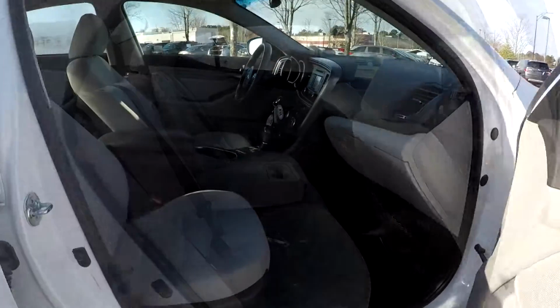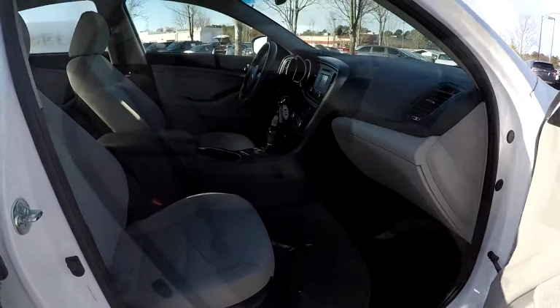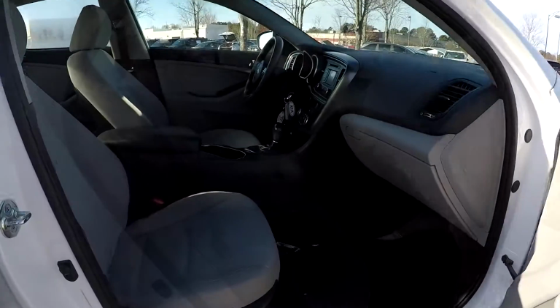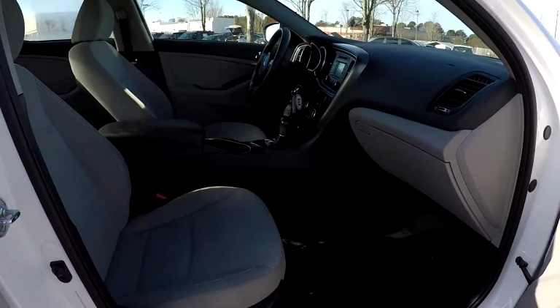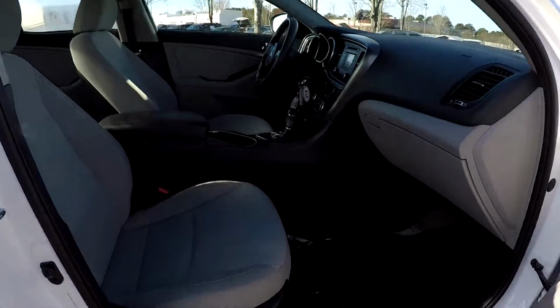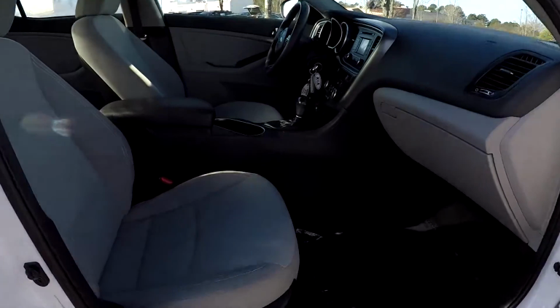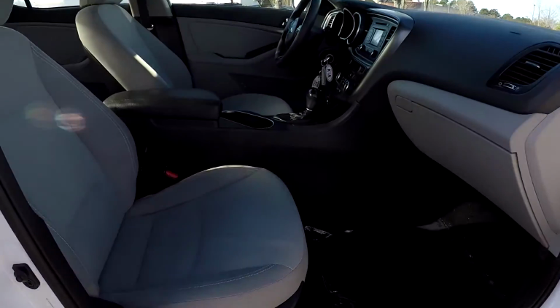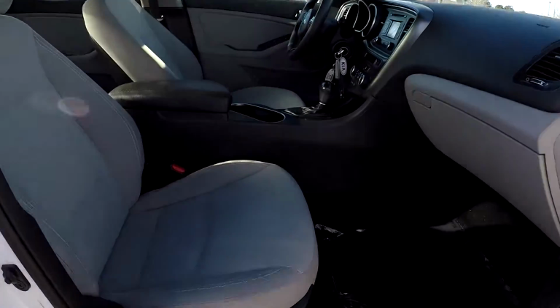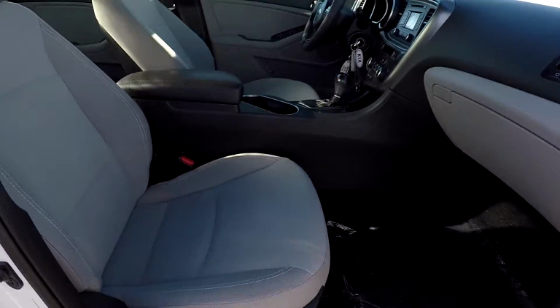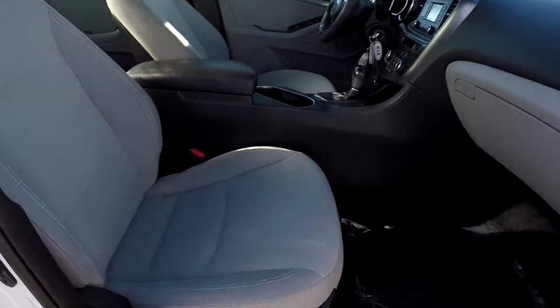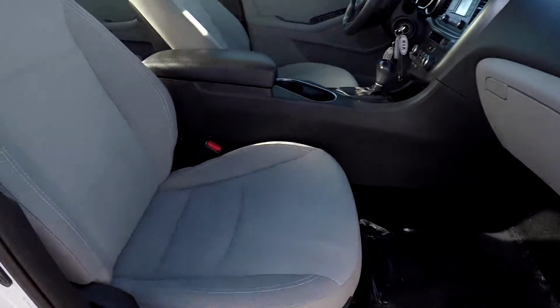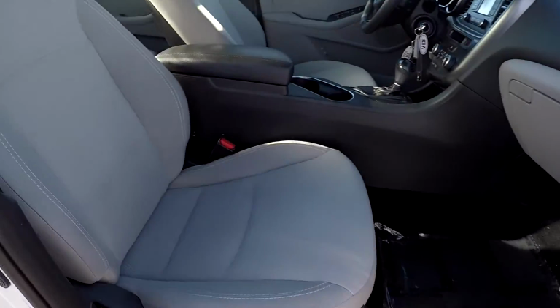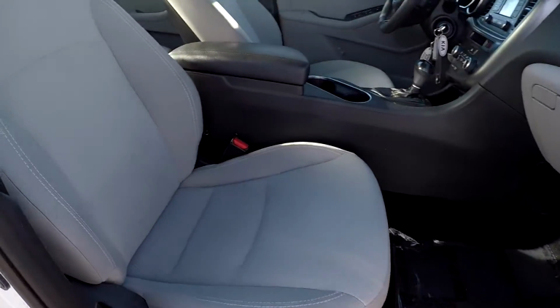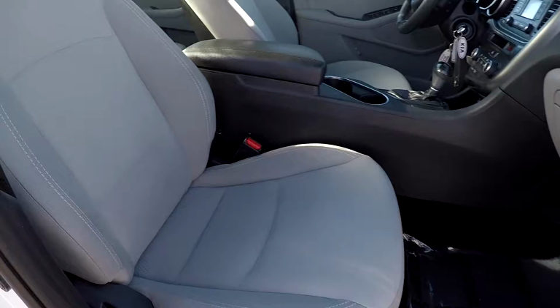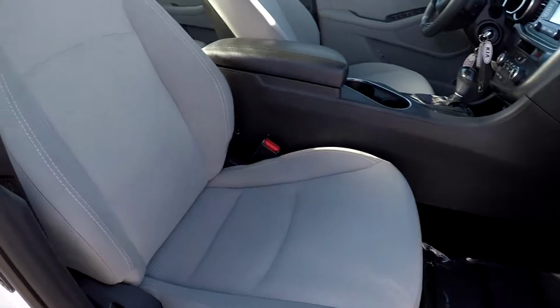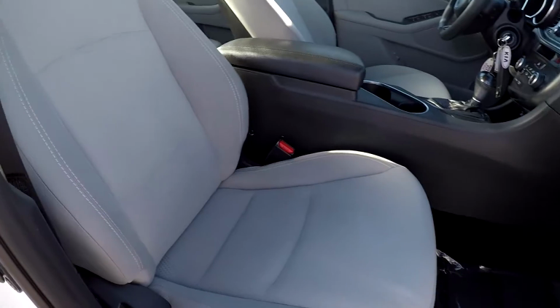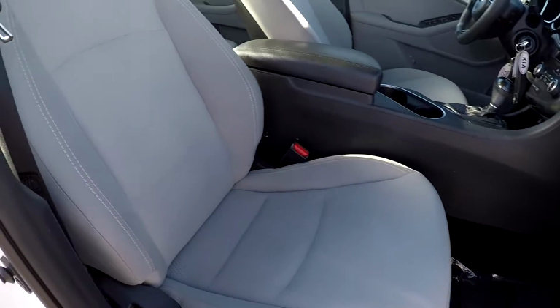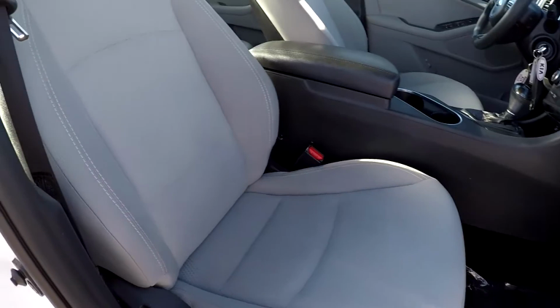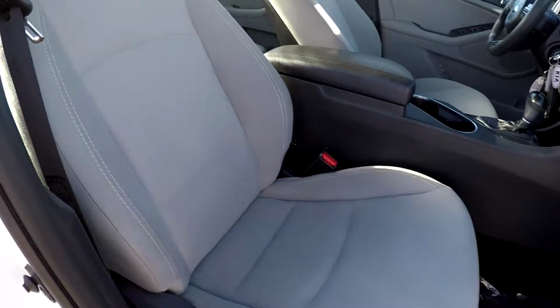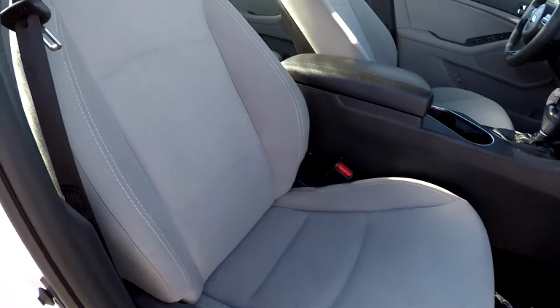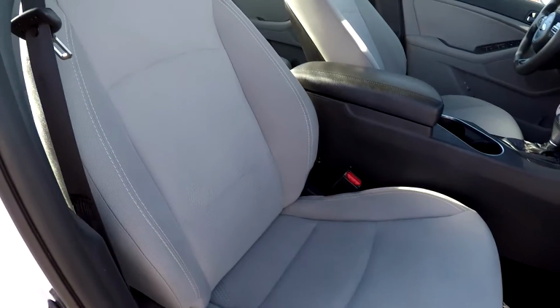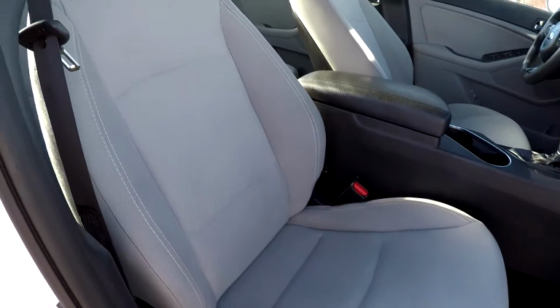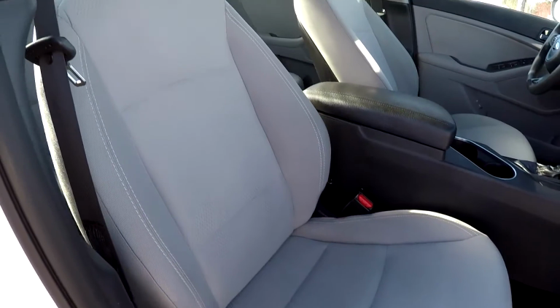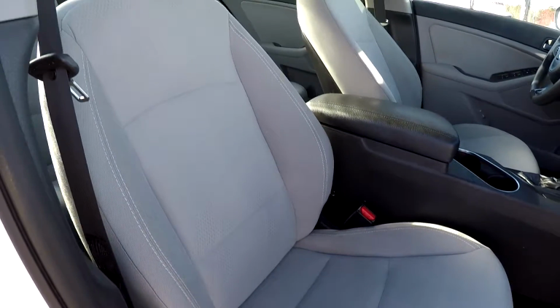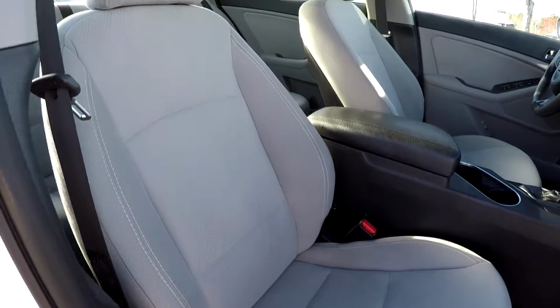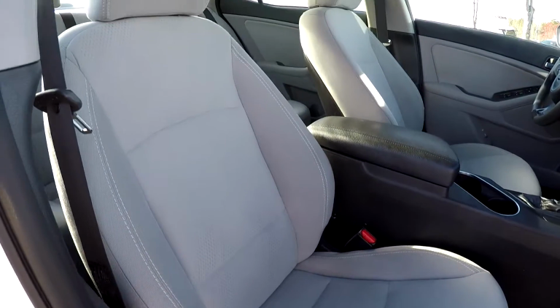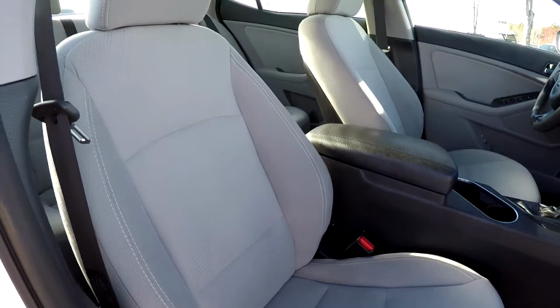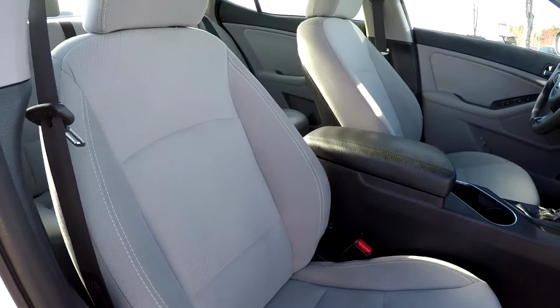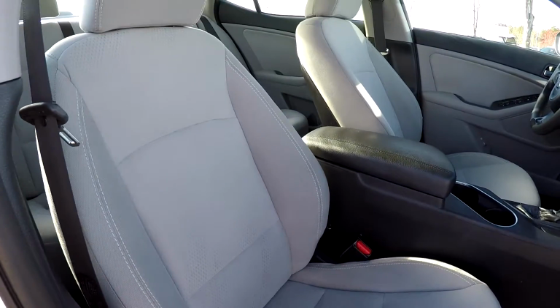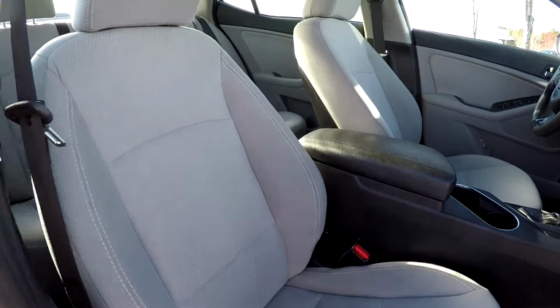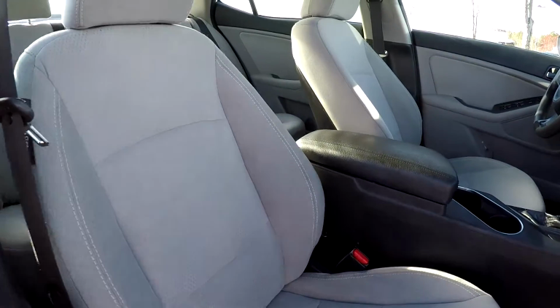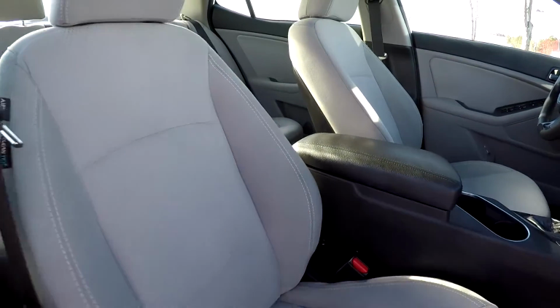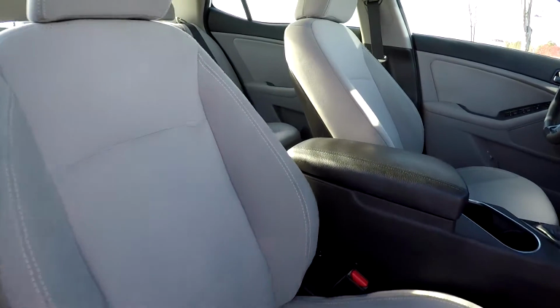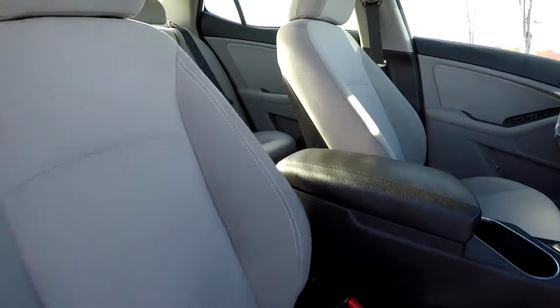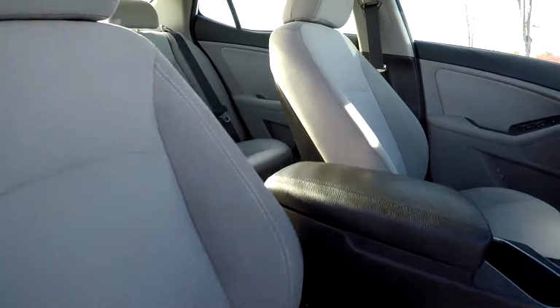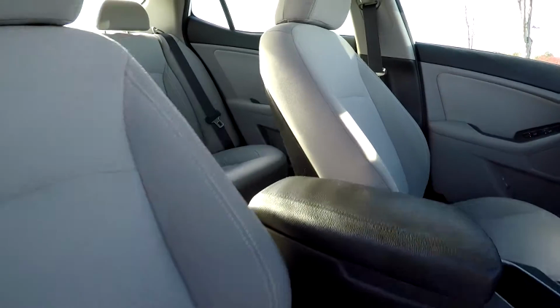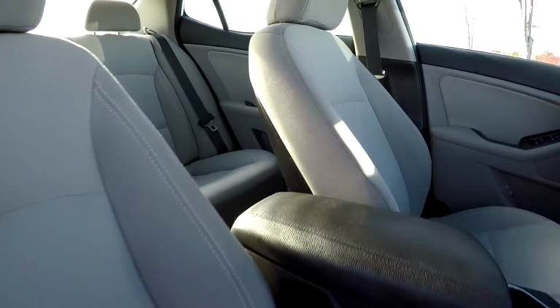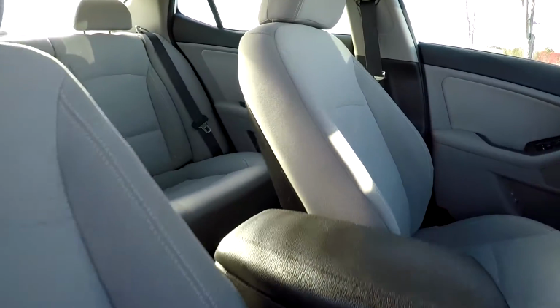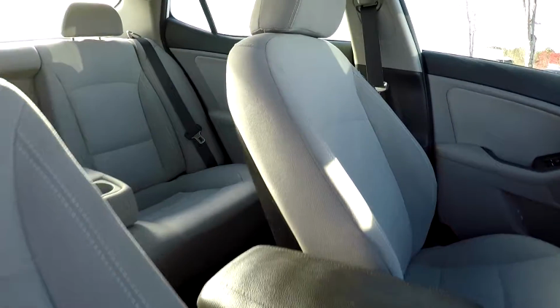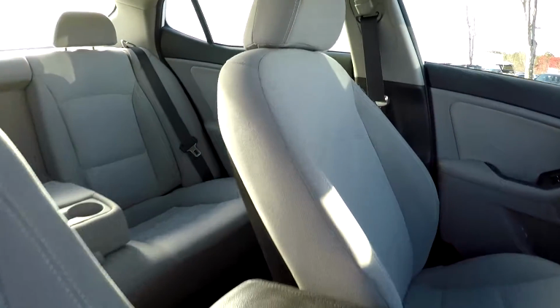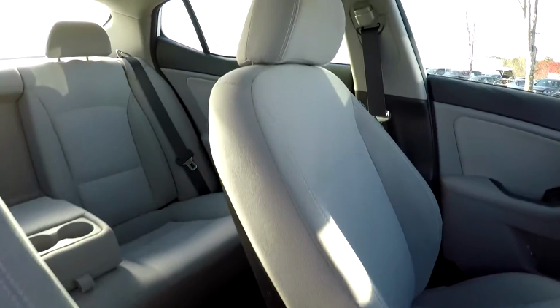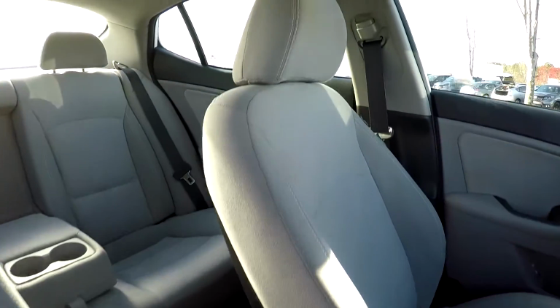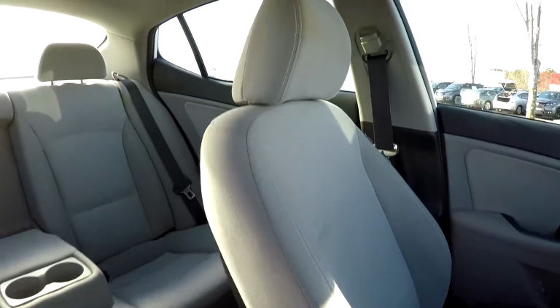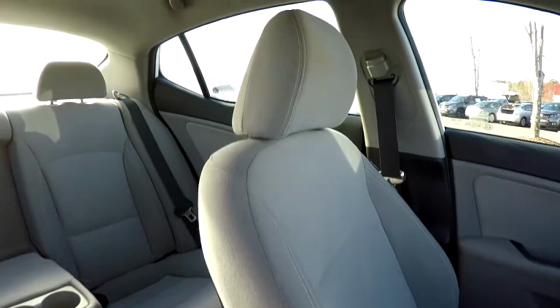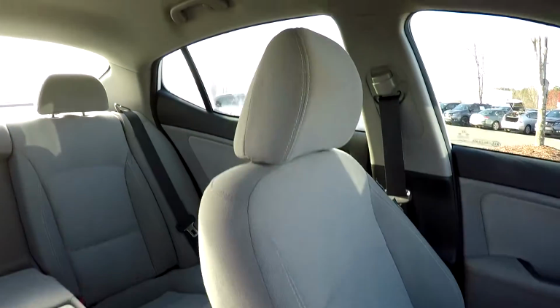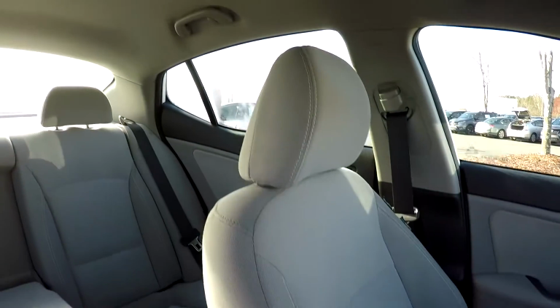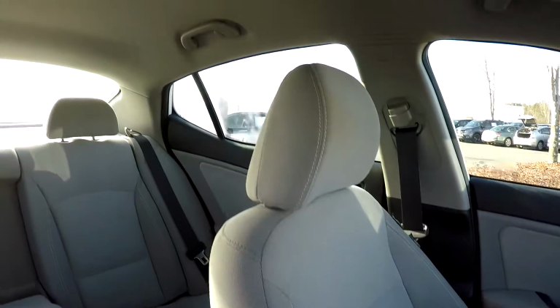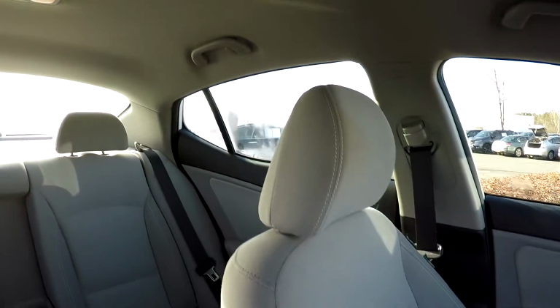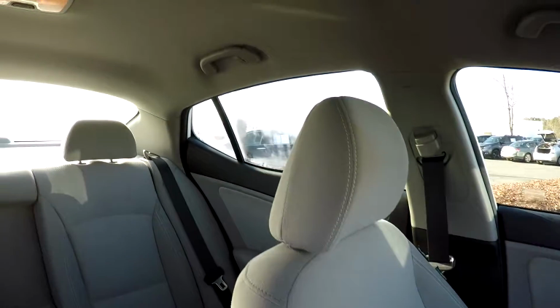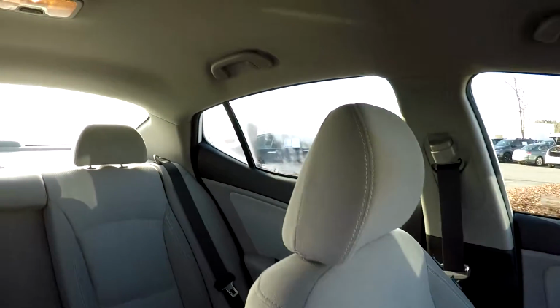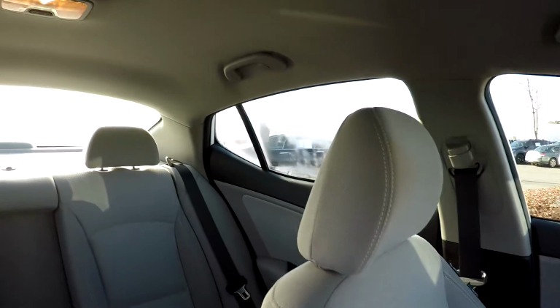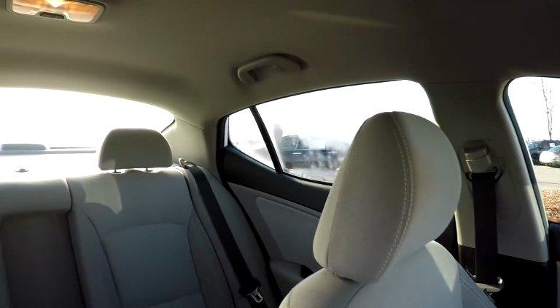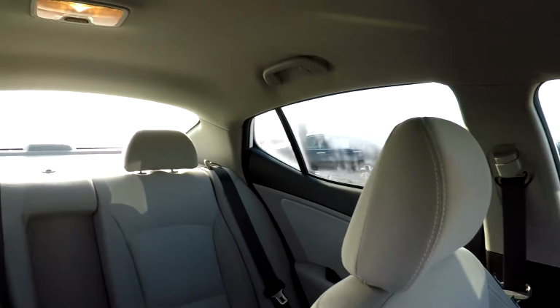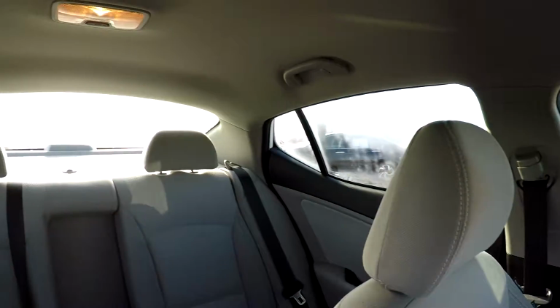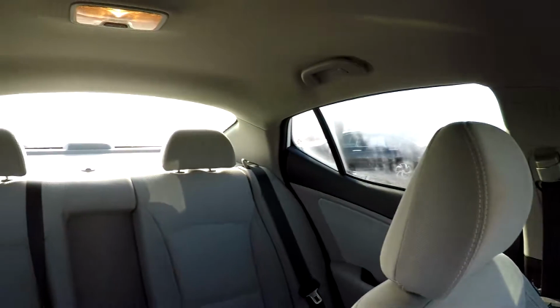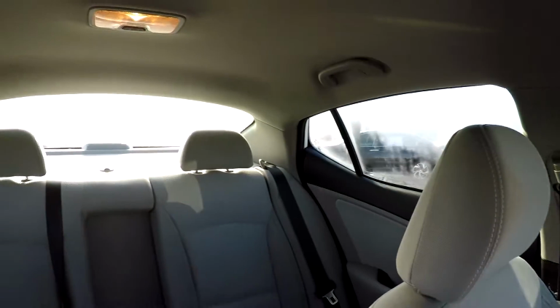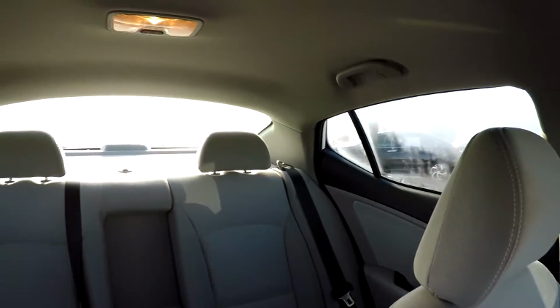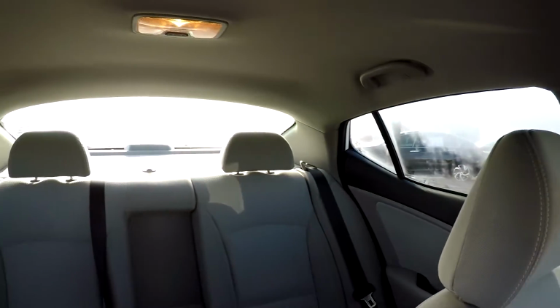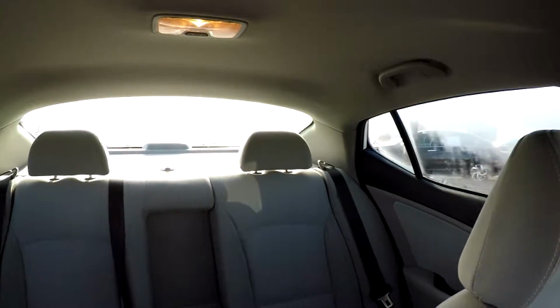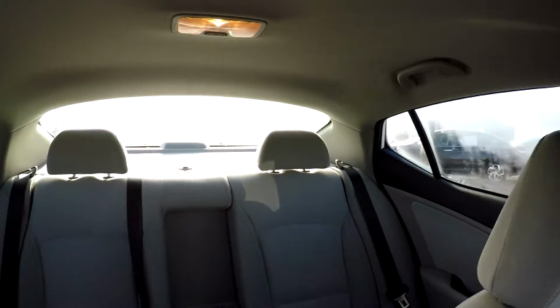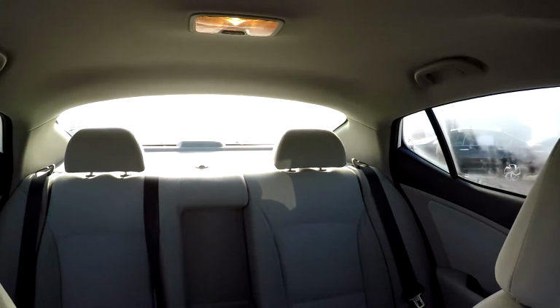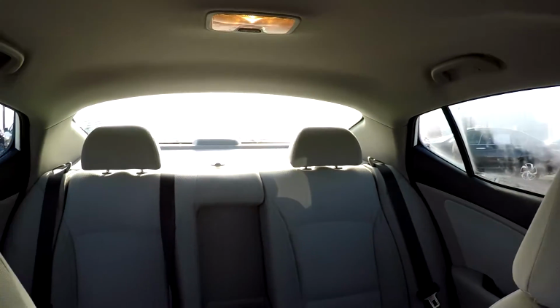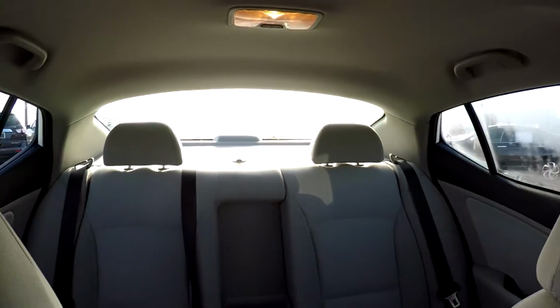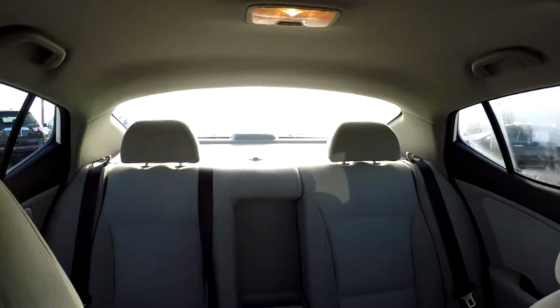We're going to wrap up in the front passenger seat, taking another look over the seating surface. Jump in here and take one more spin around the back.